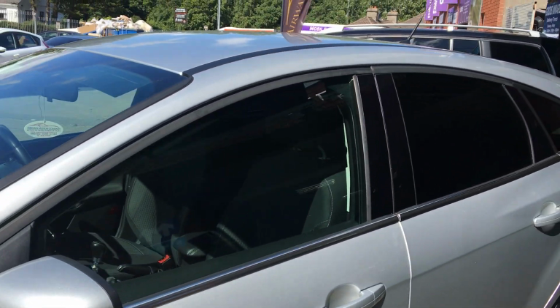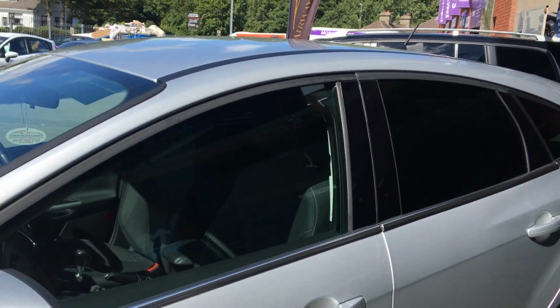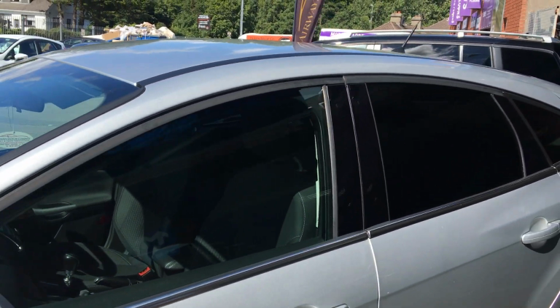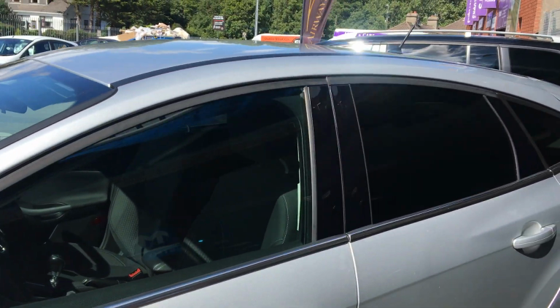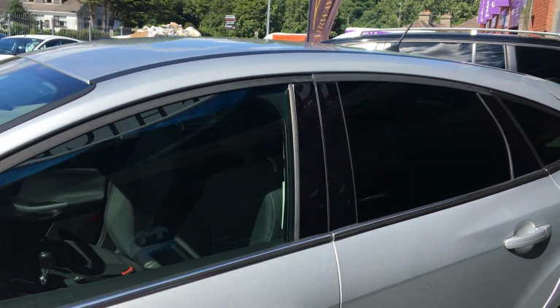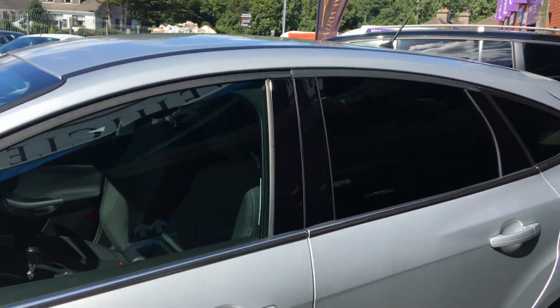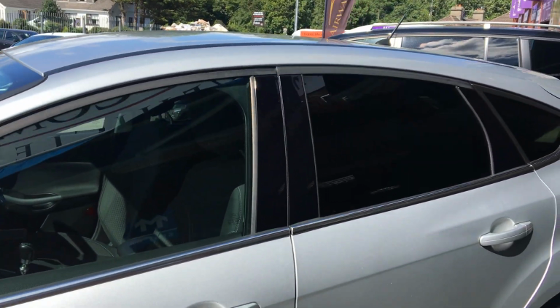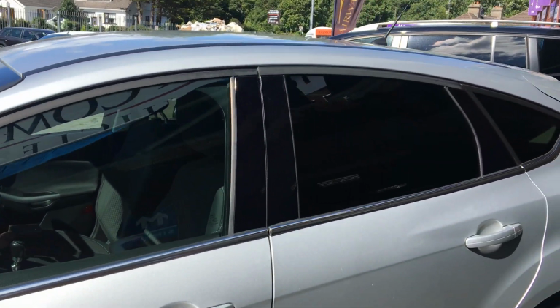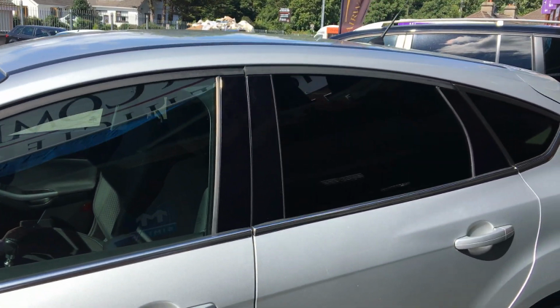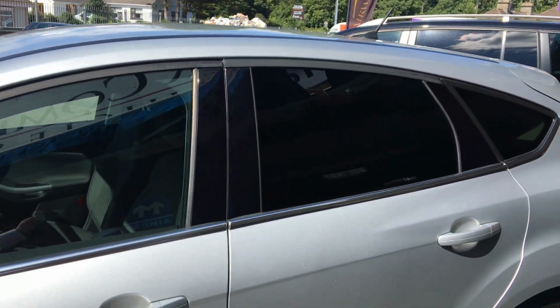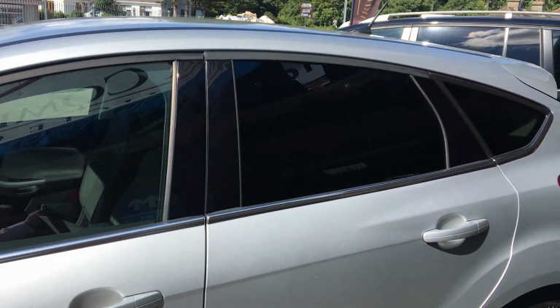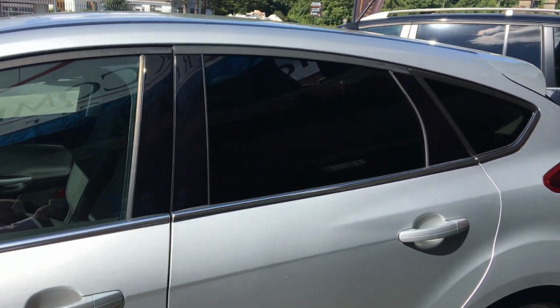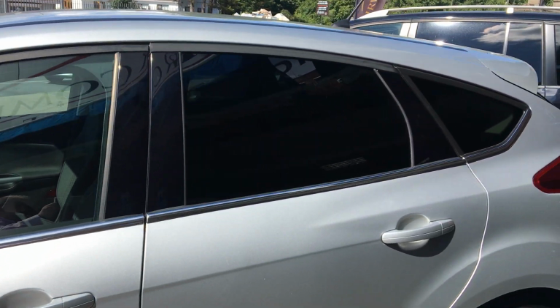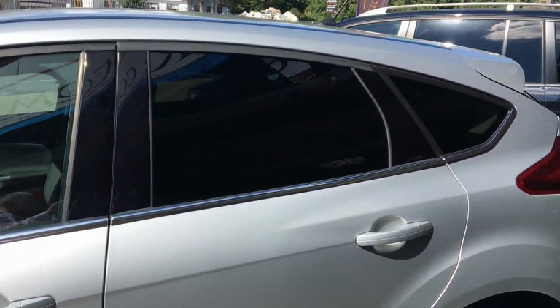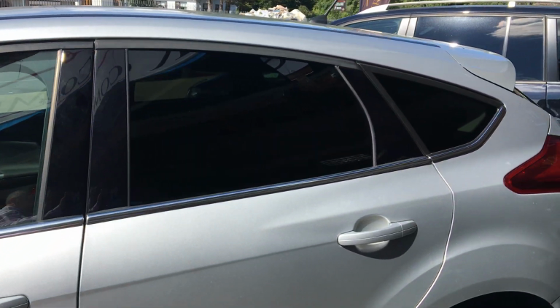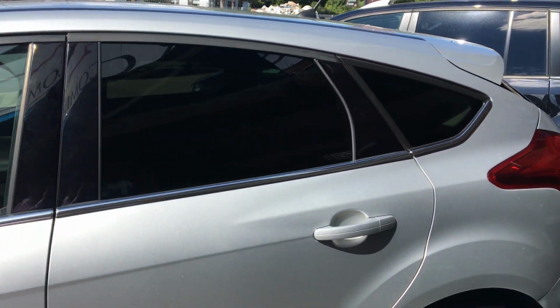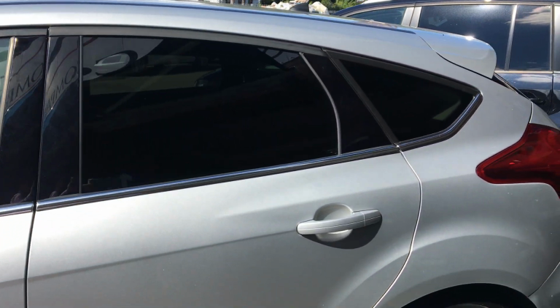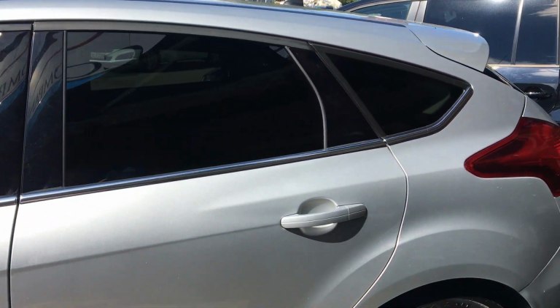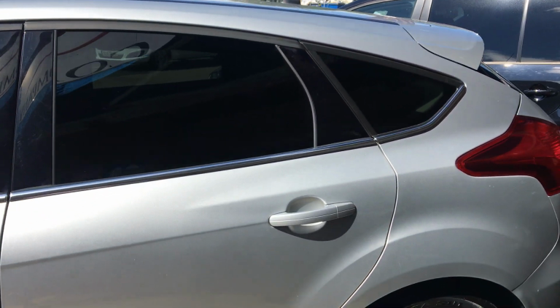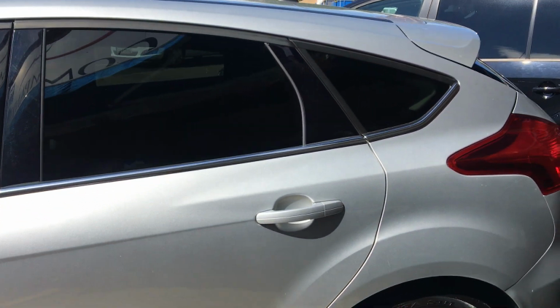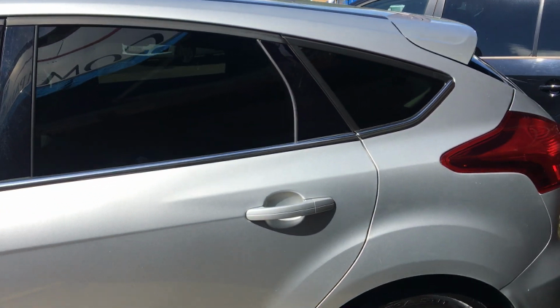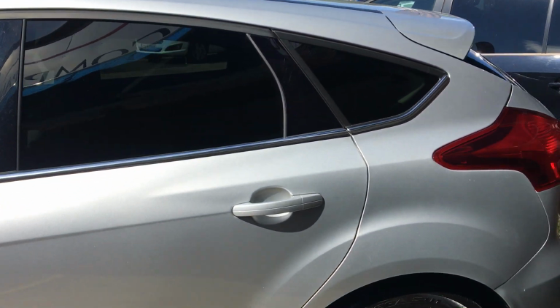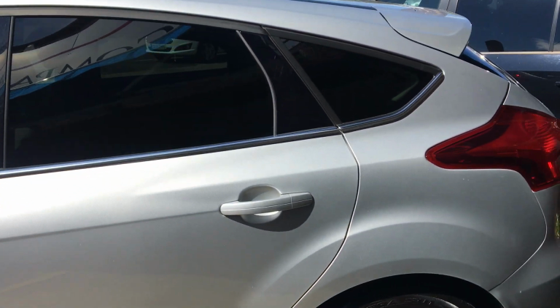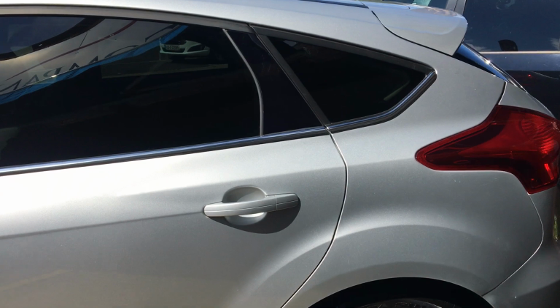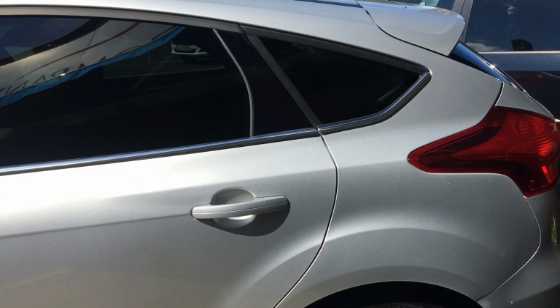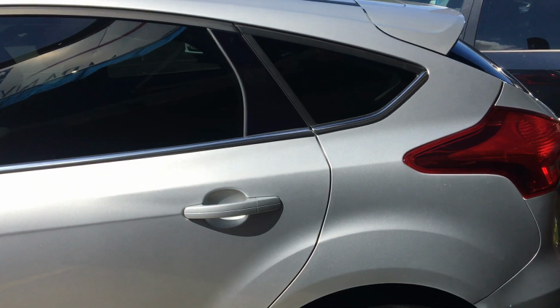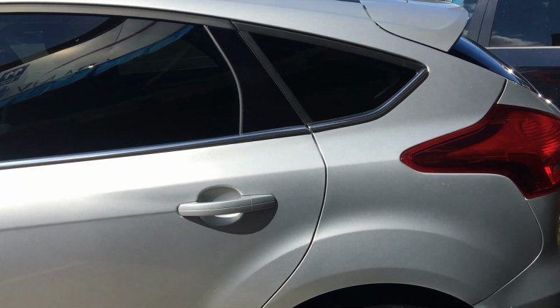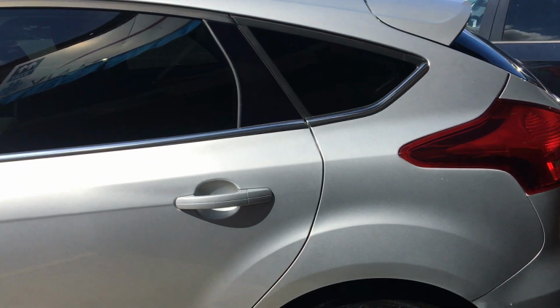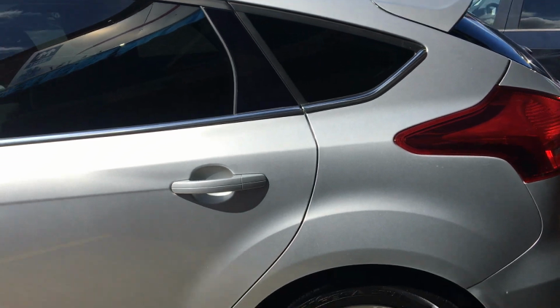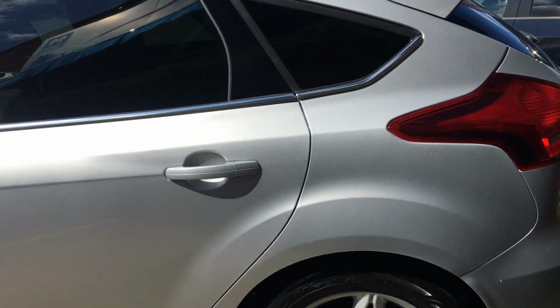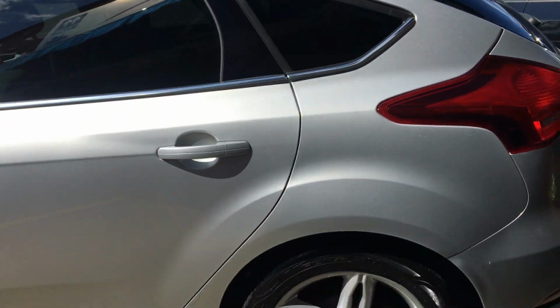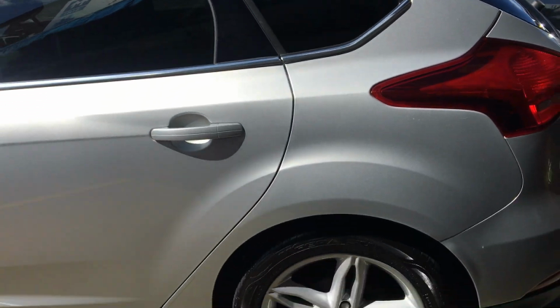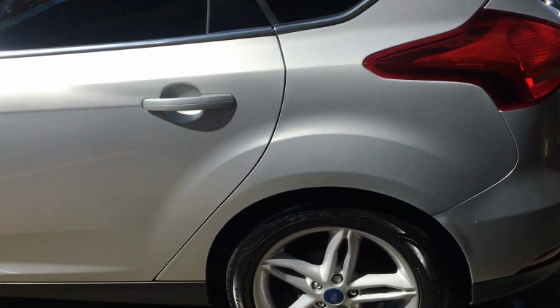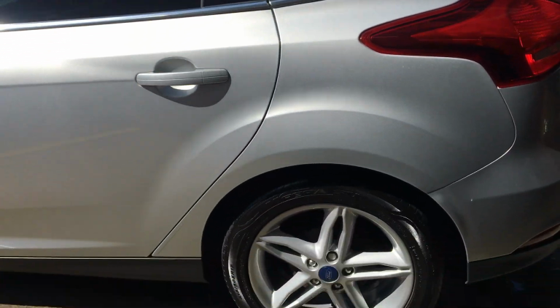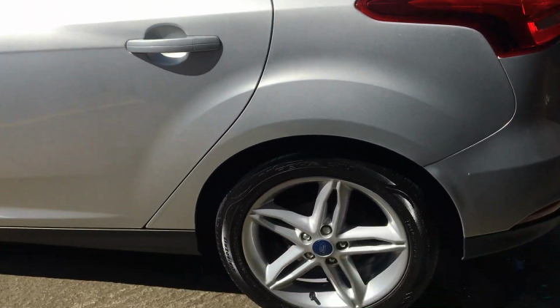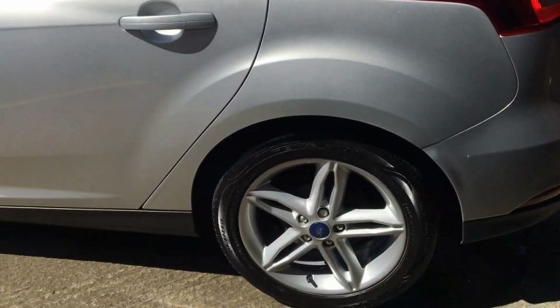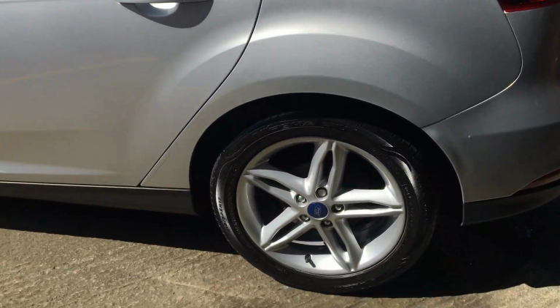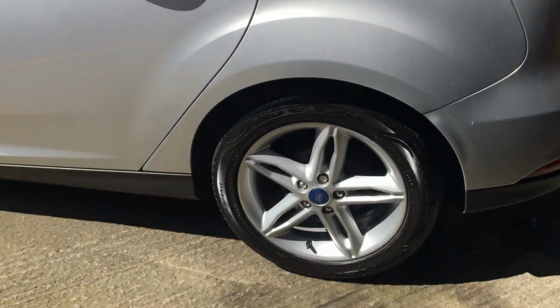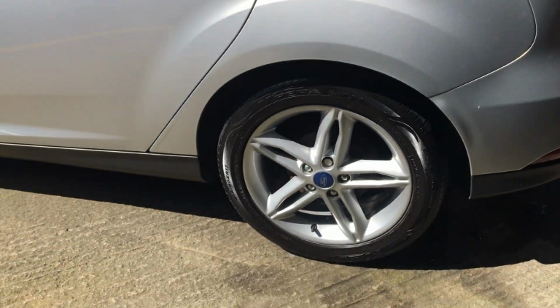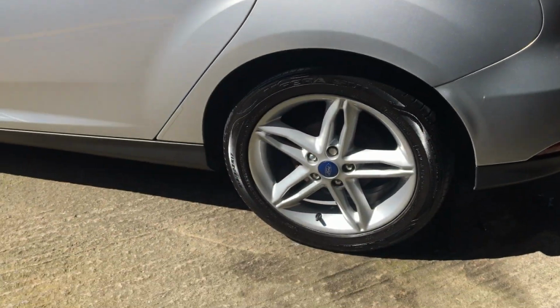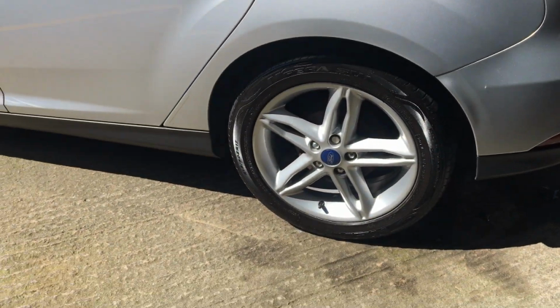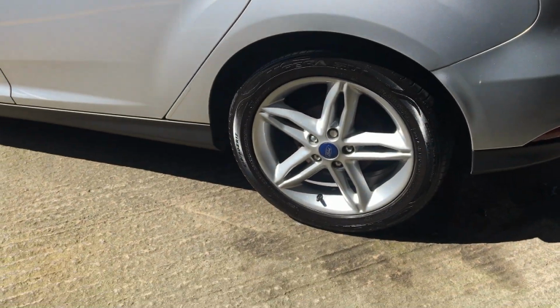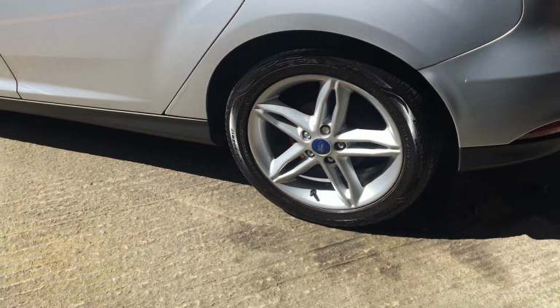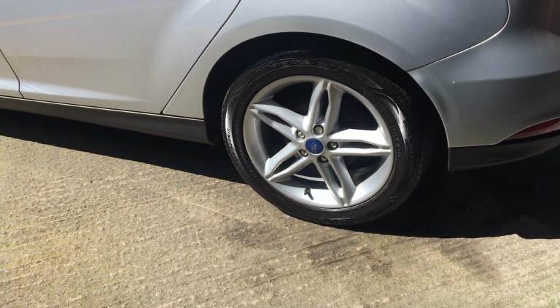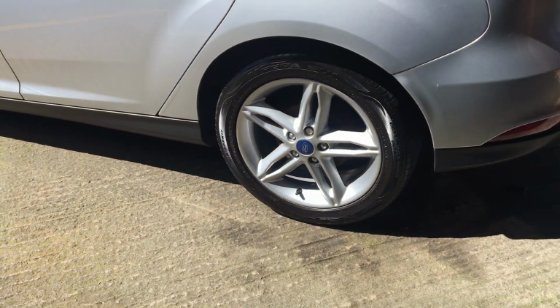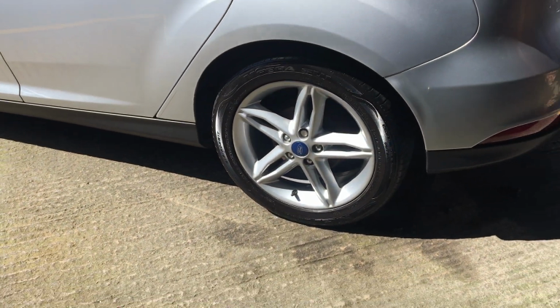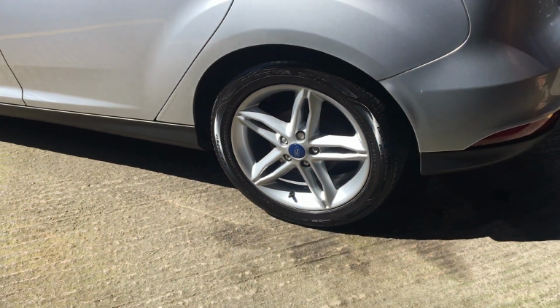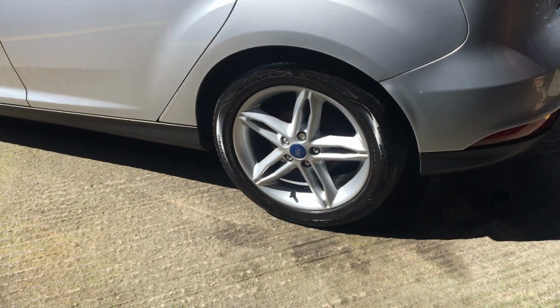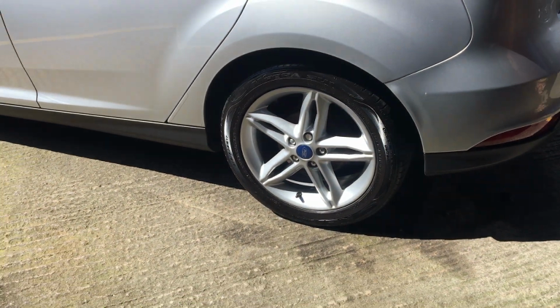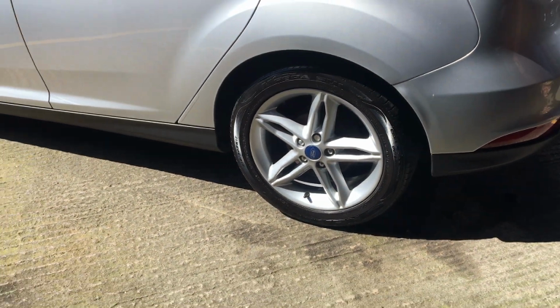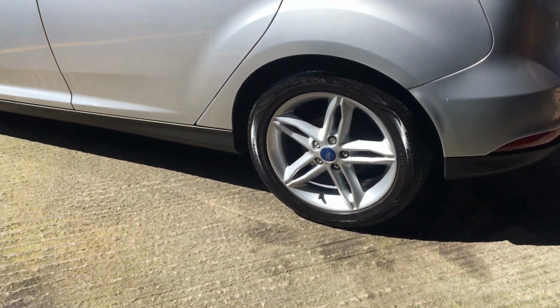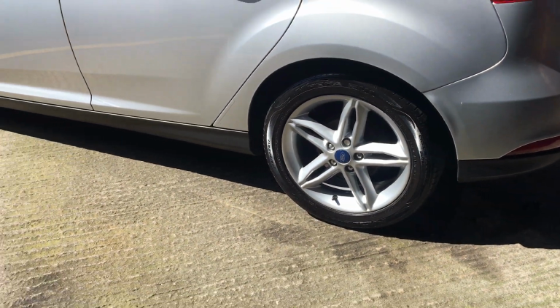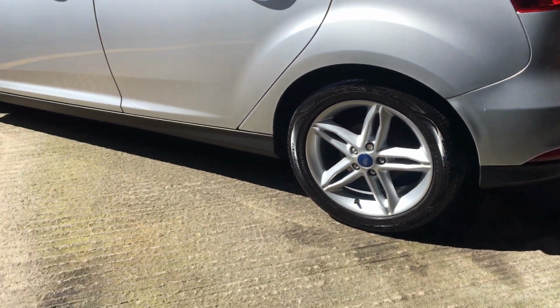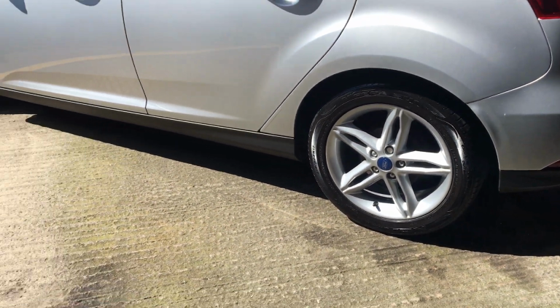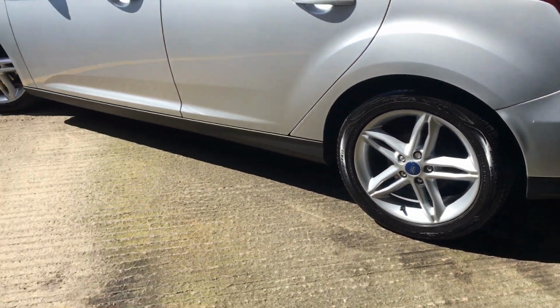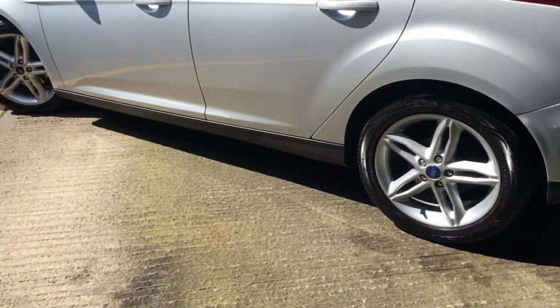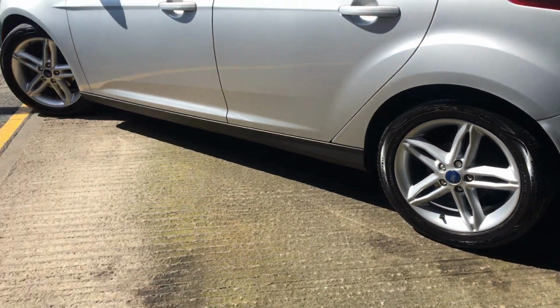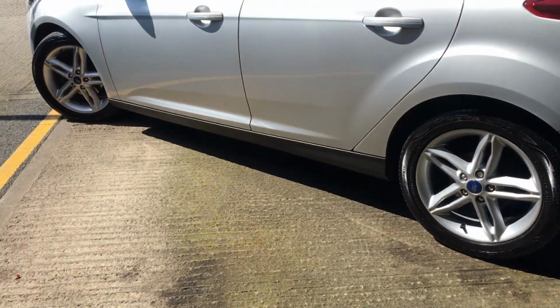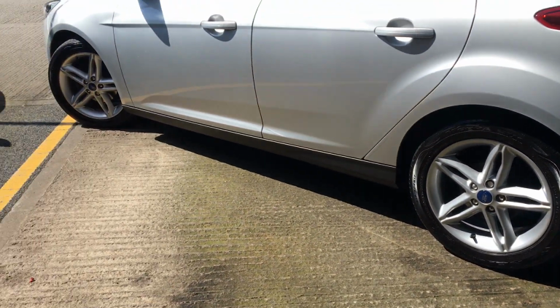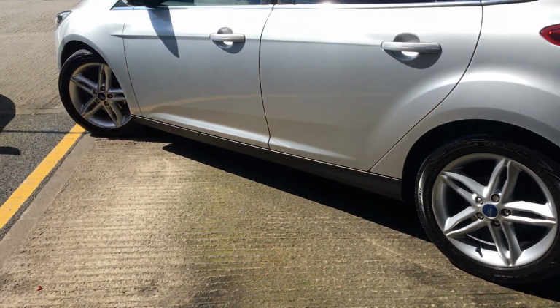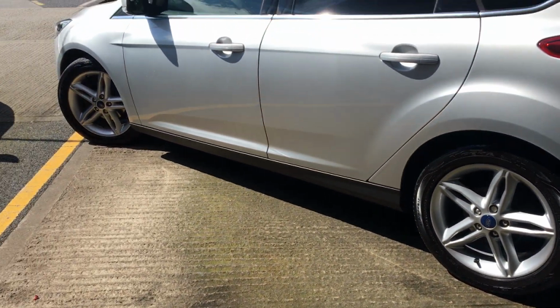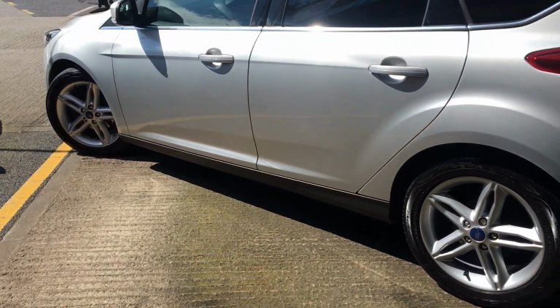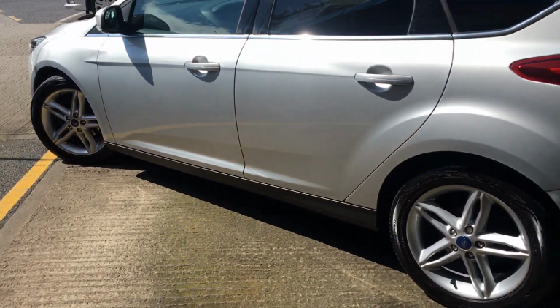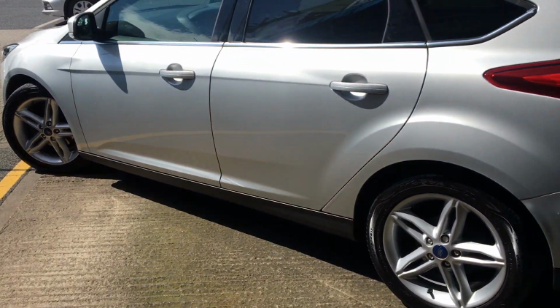You've got your privacy glass on the back and you've got your 17-inch alloy wheels on the car.